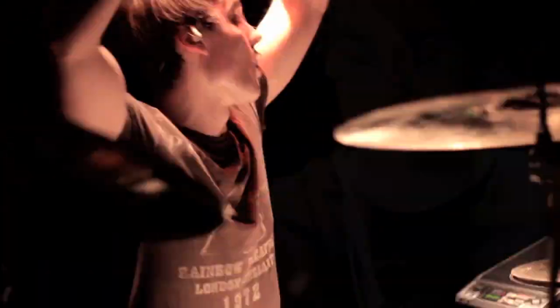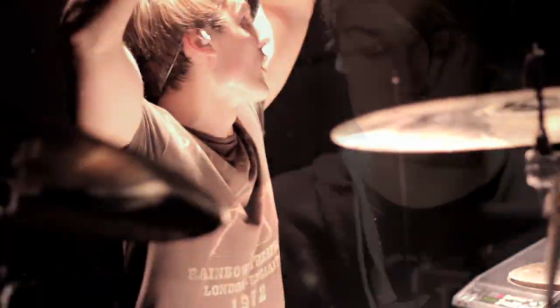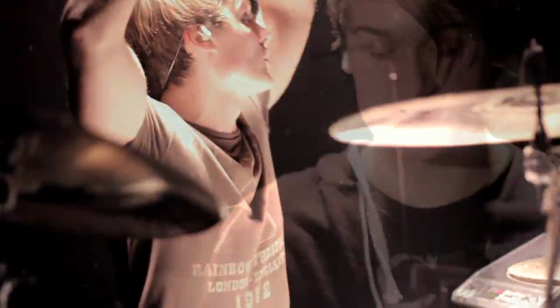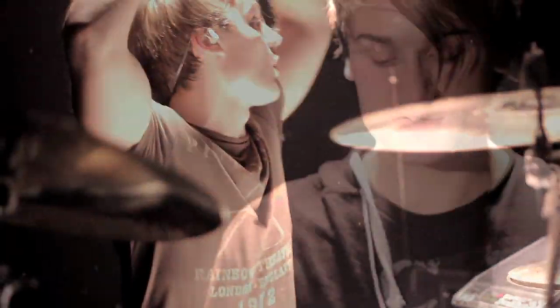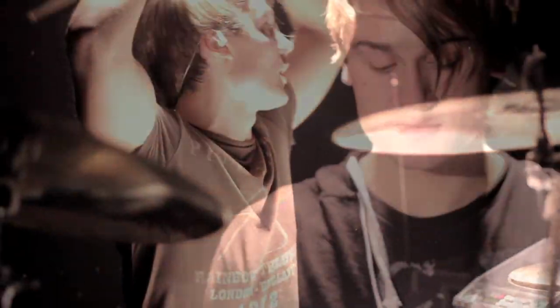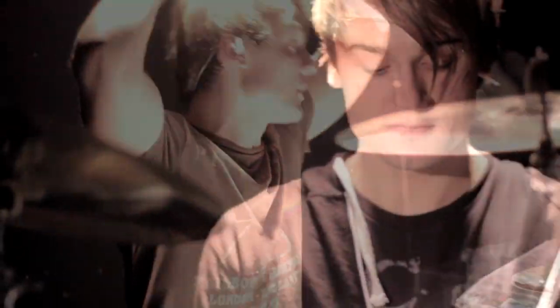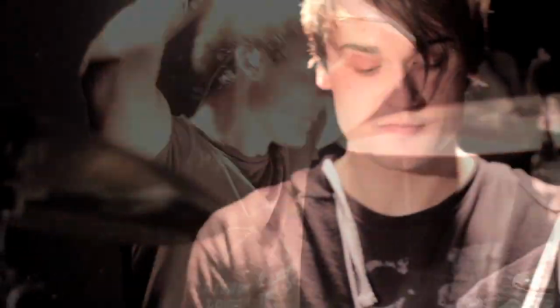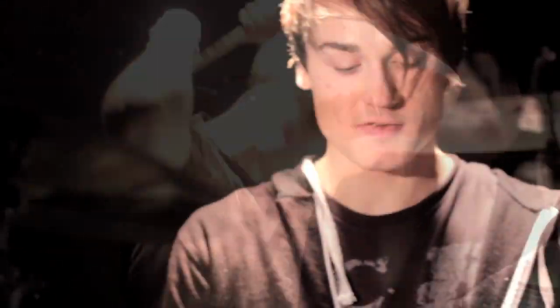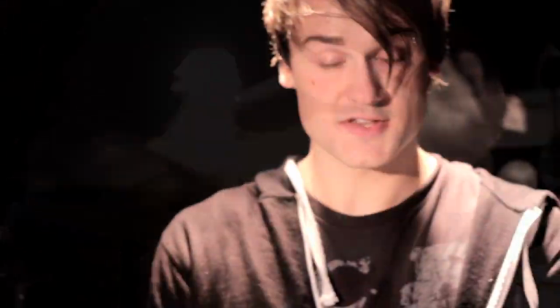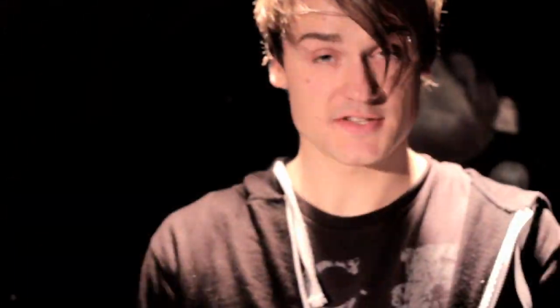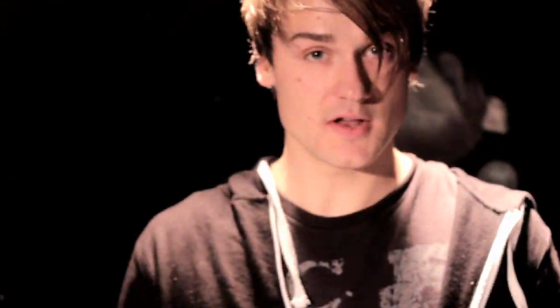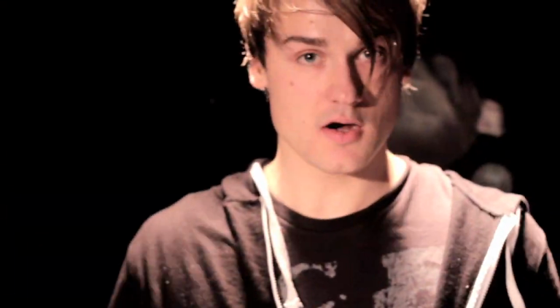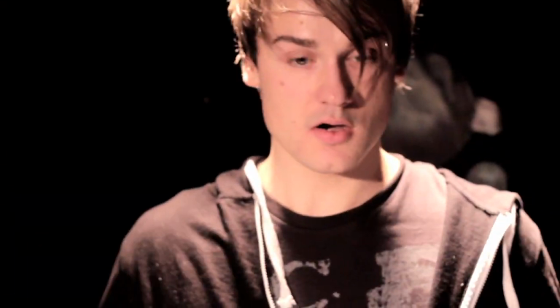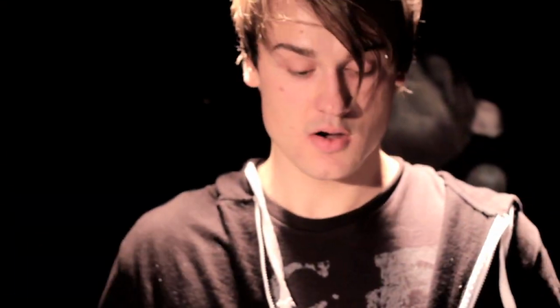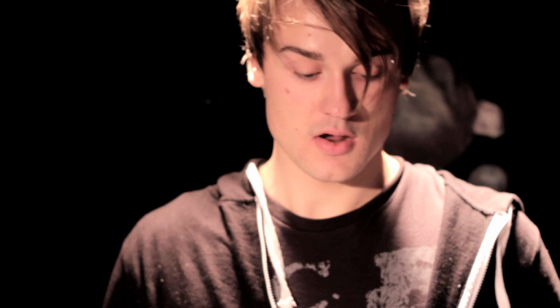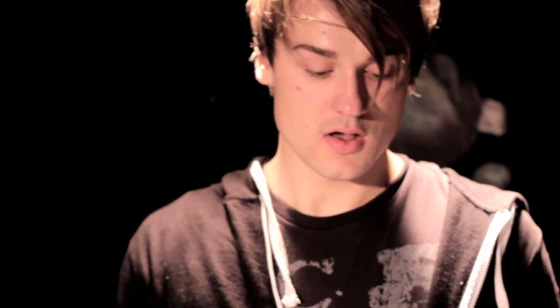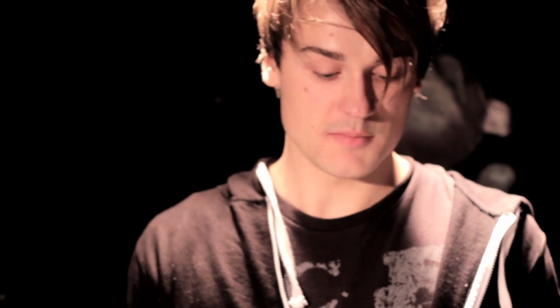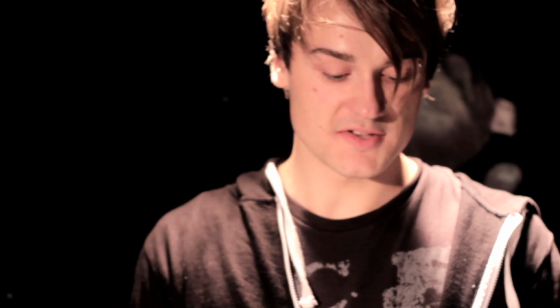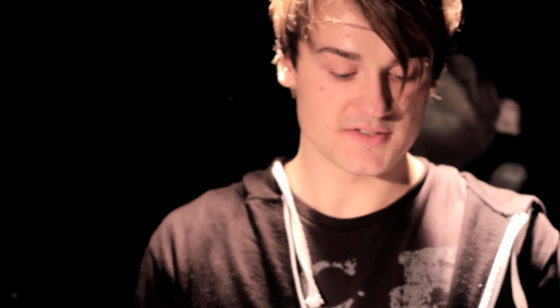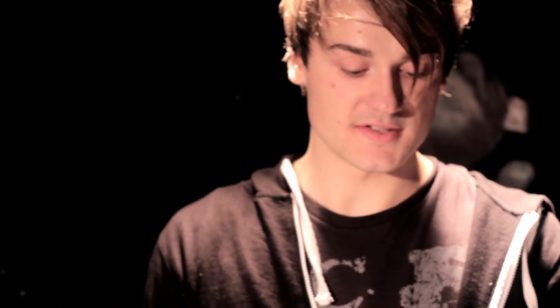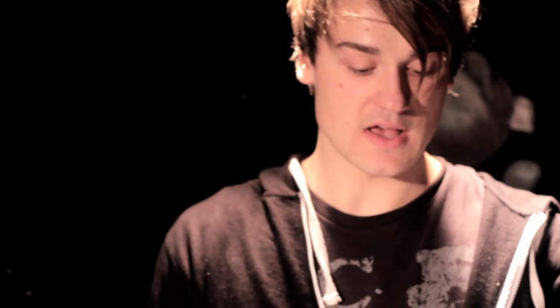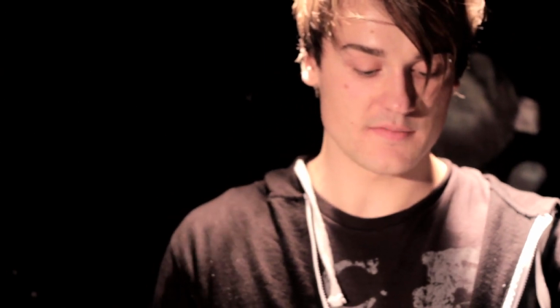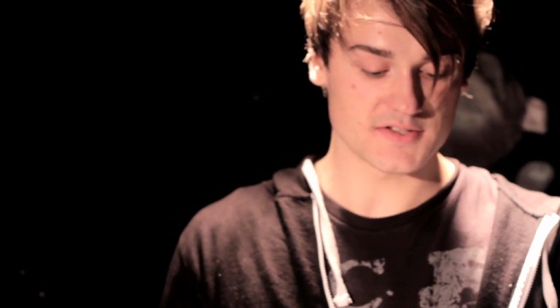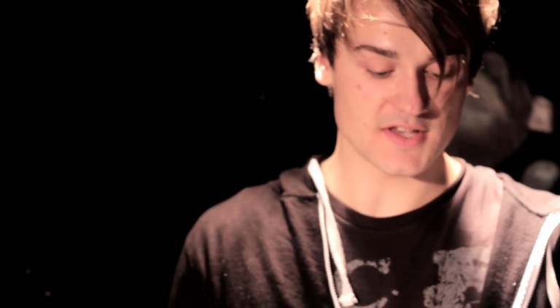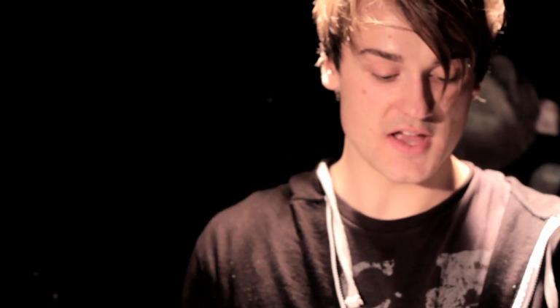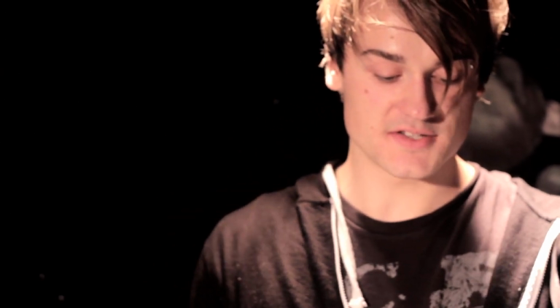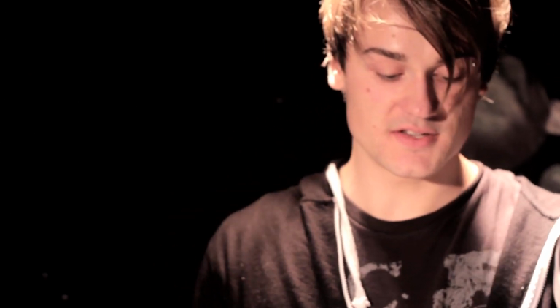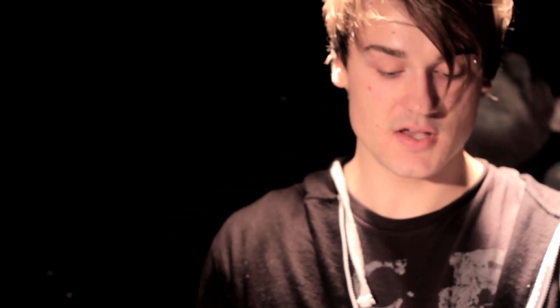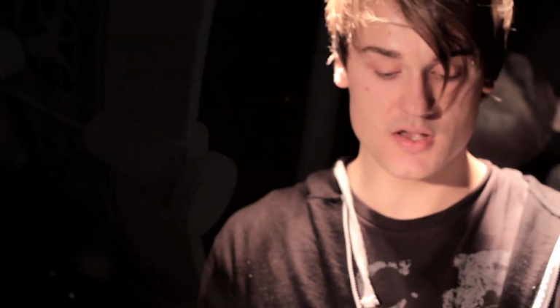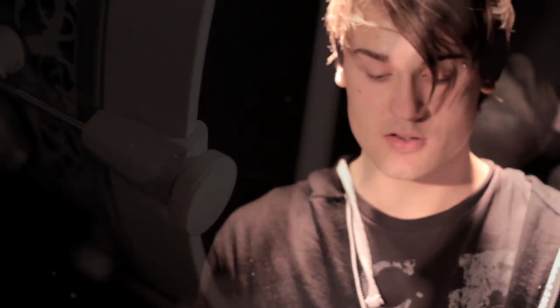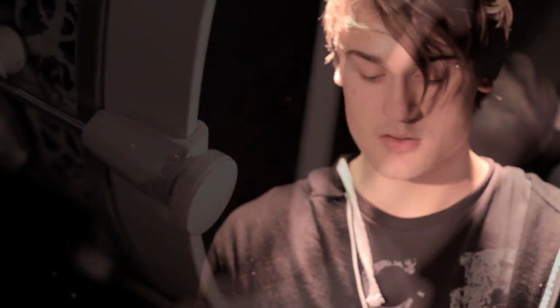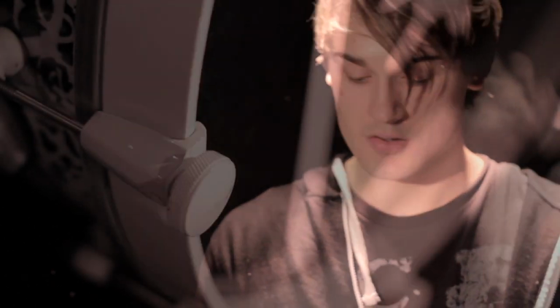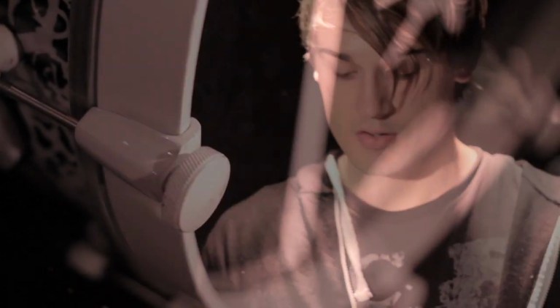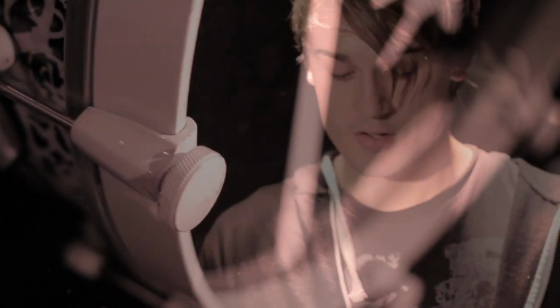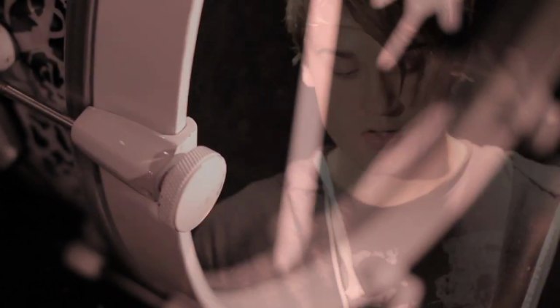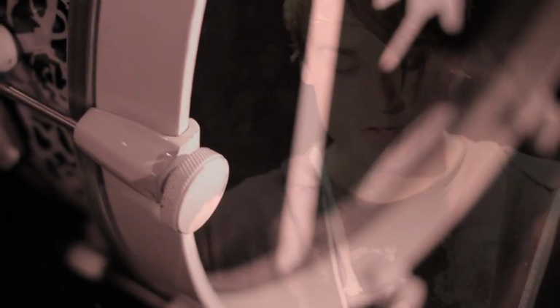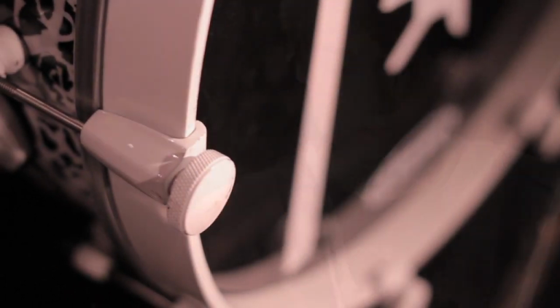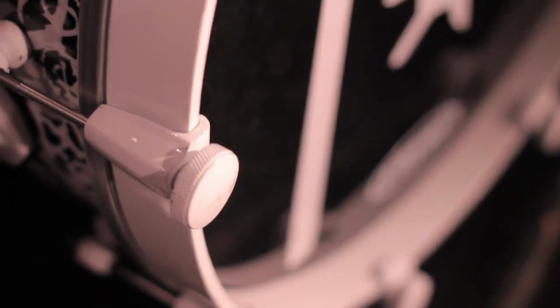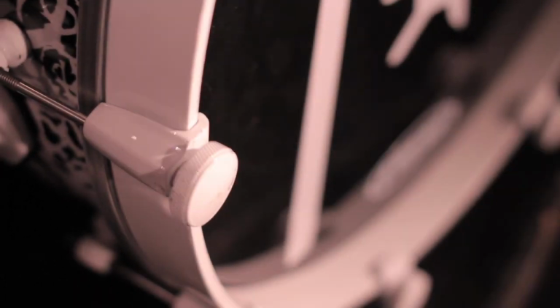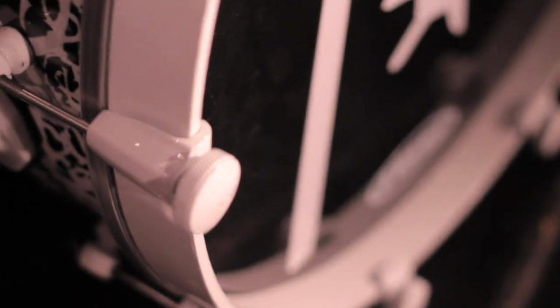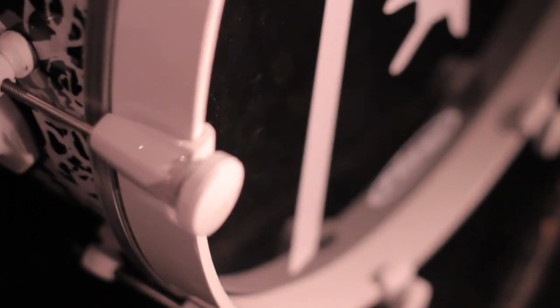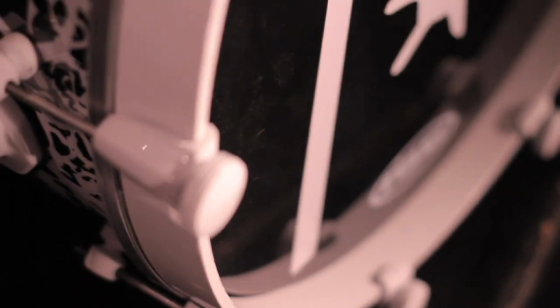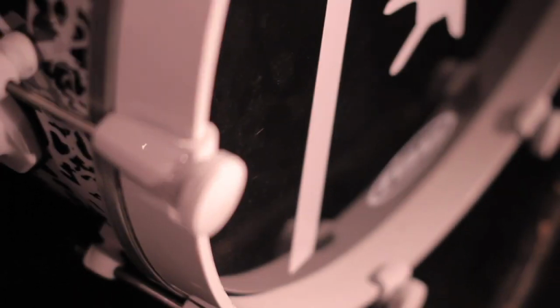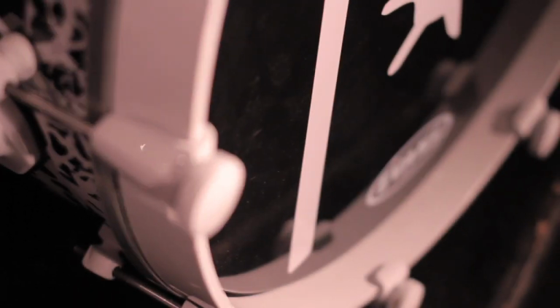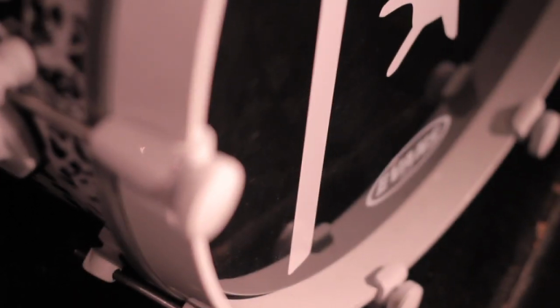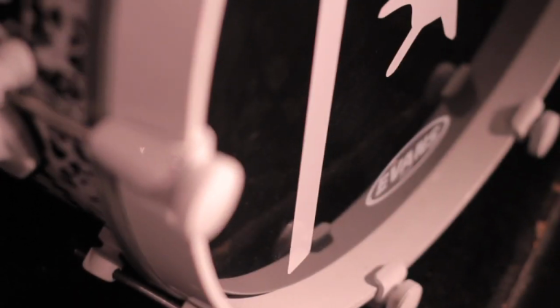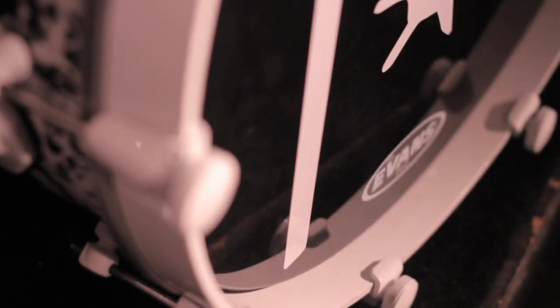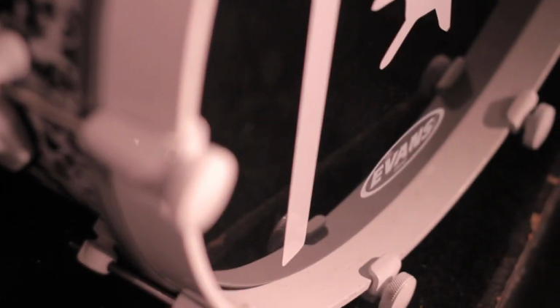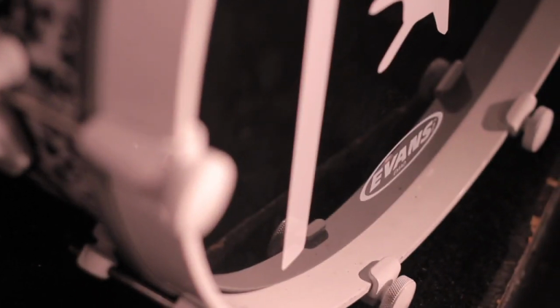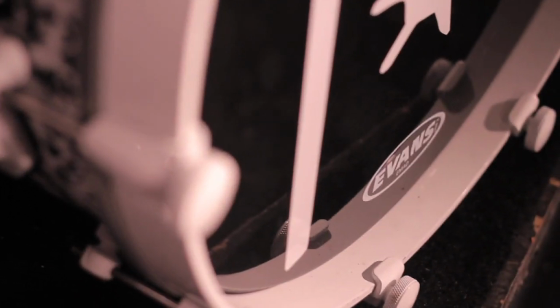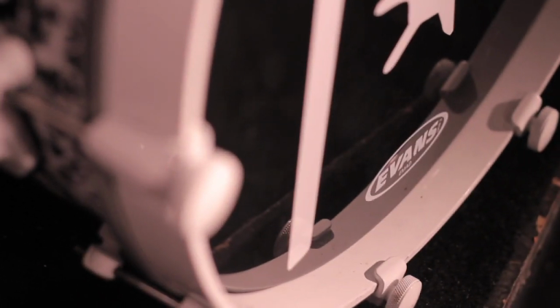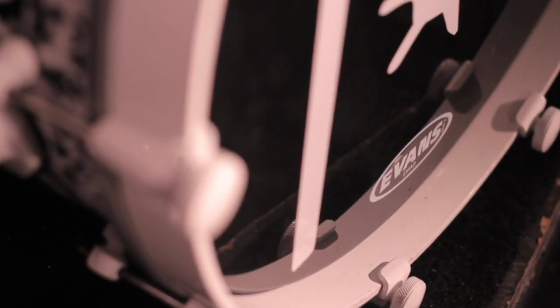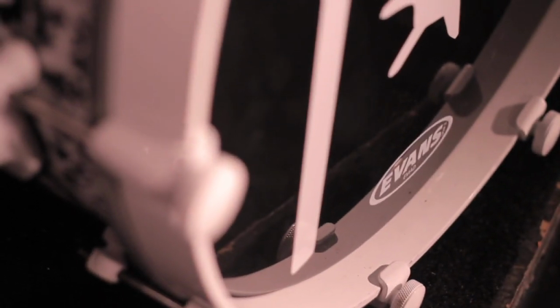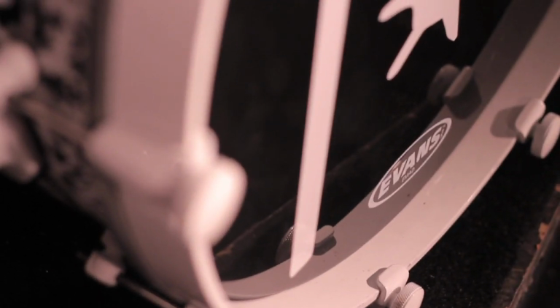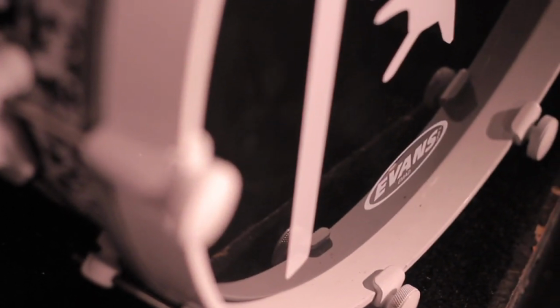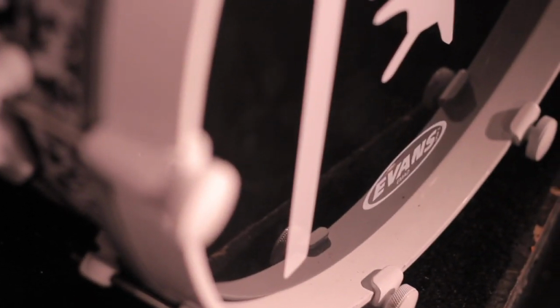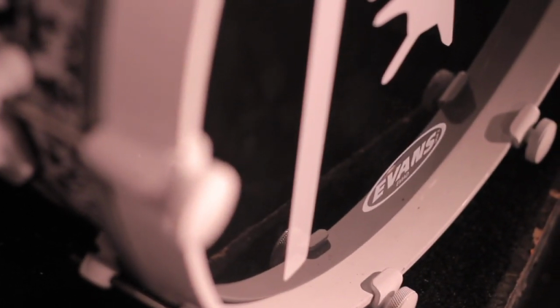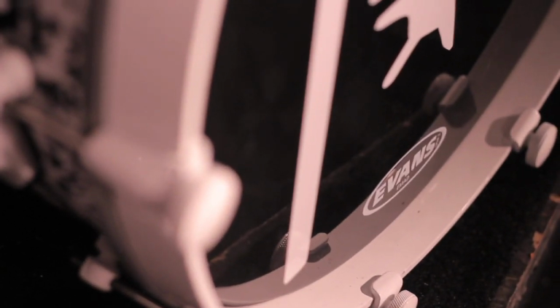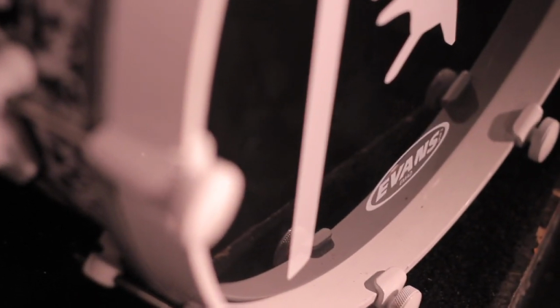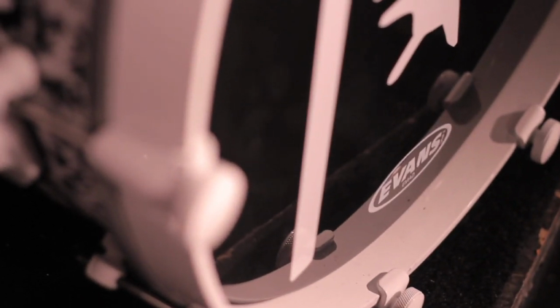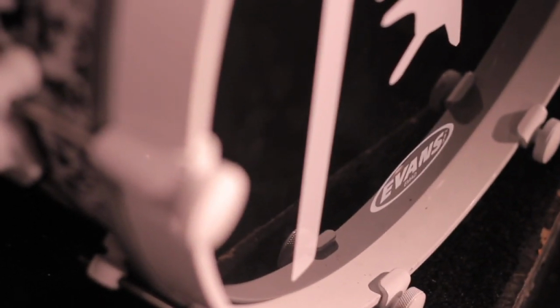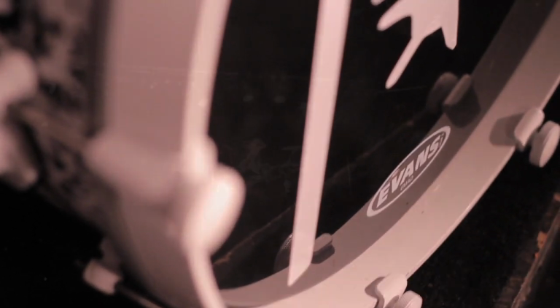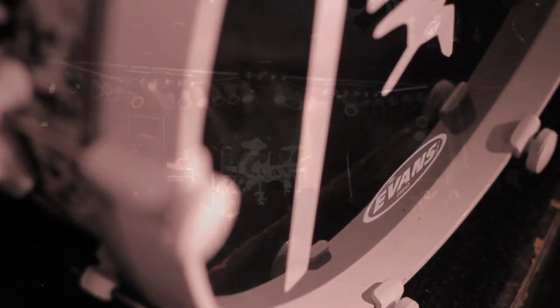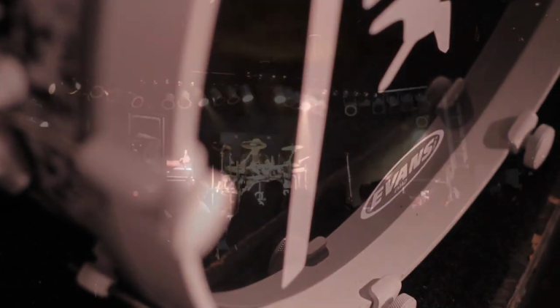For the snare, I'm using the Evans HD. And I've always, always used the Evans E-Man for kick drum.